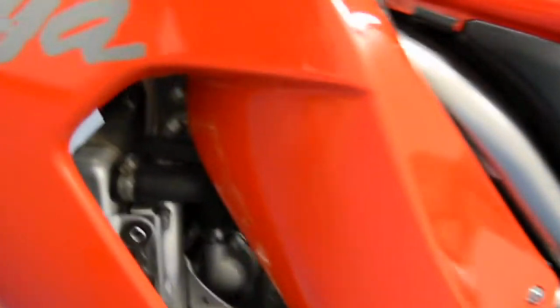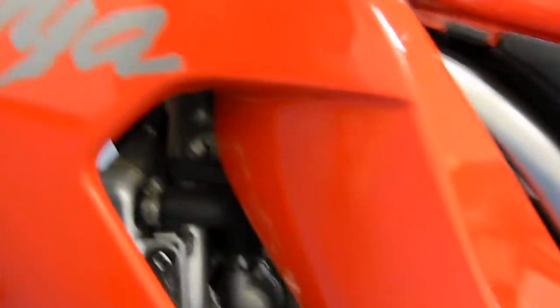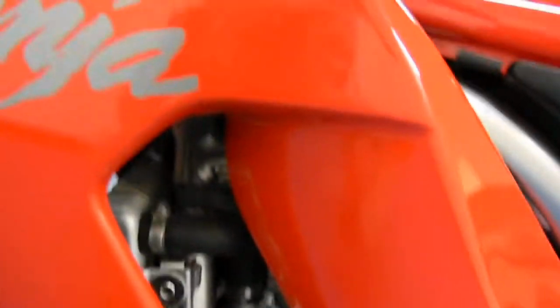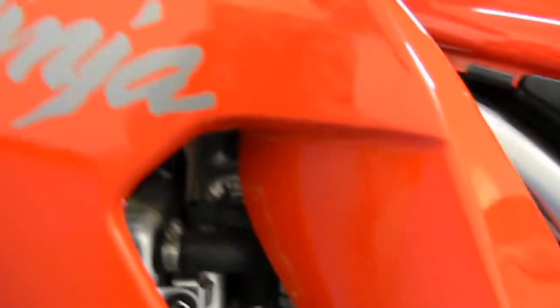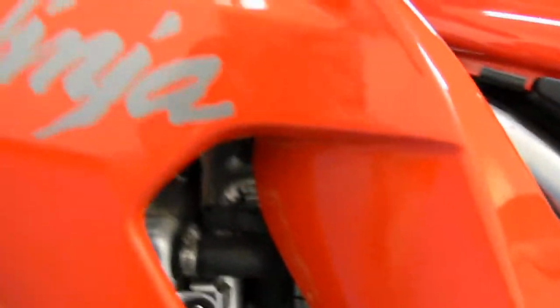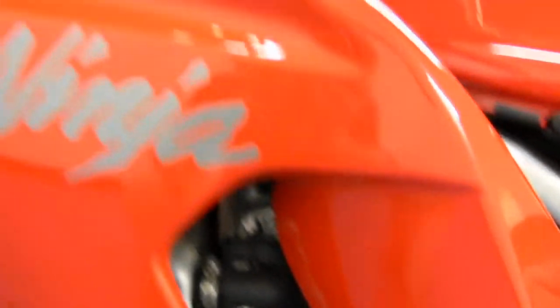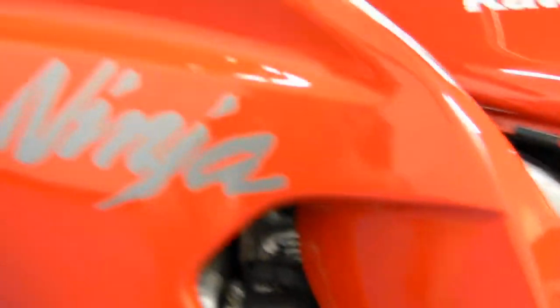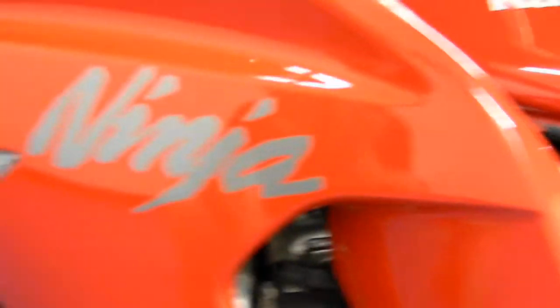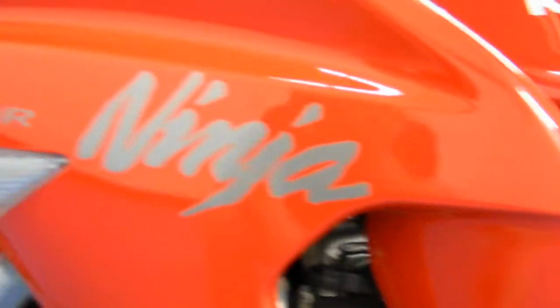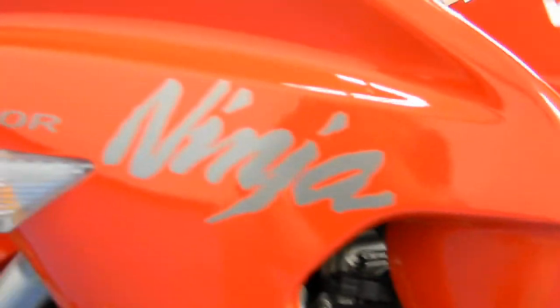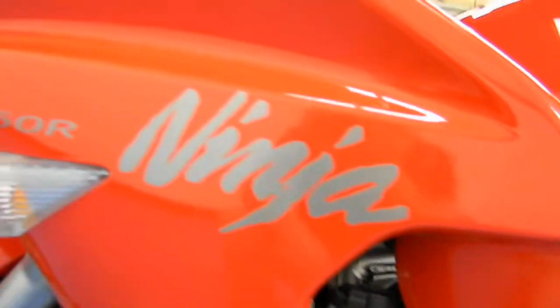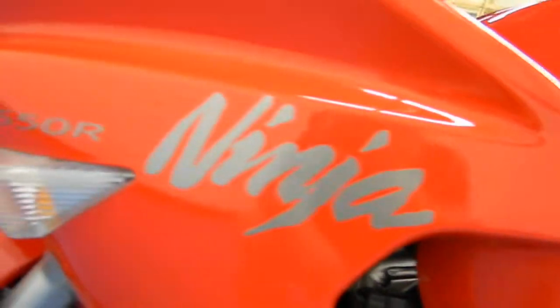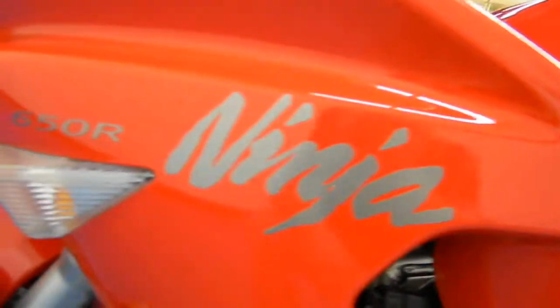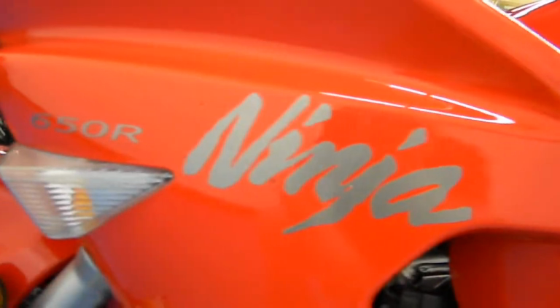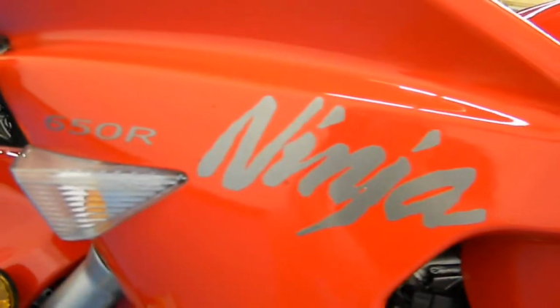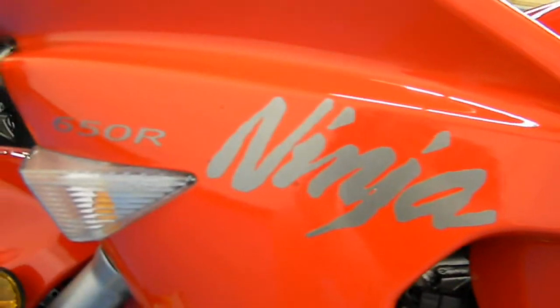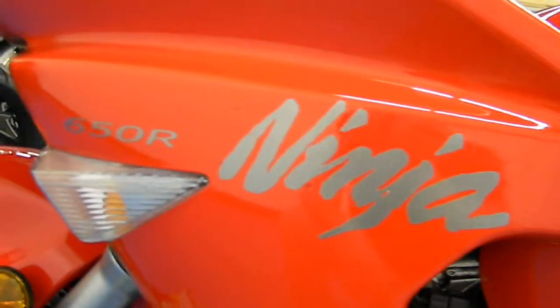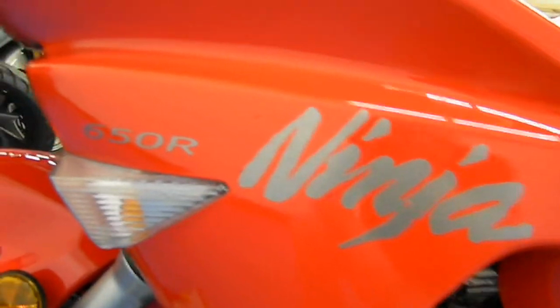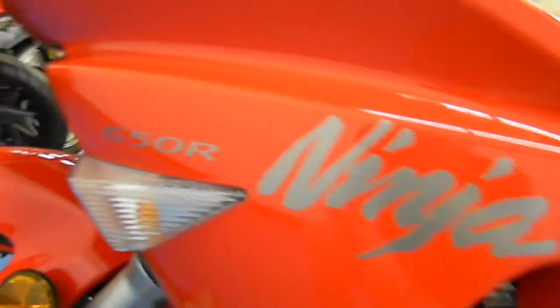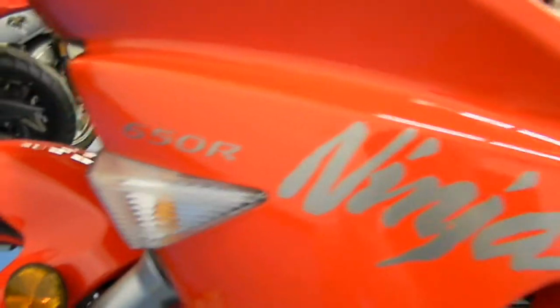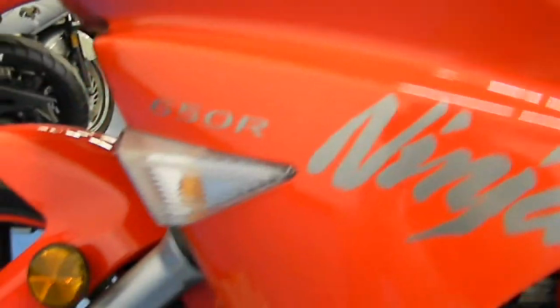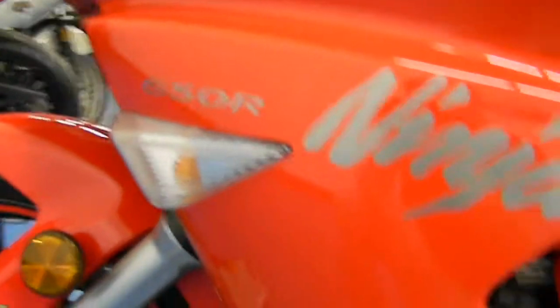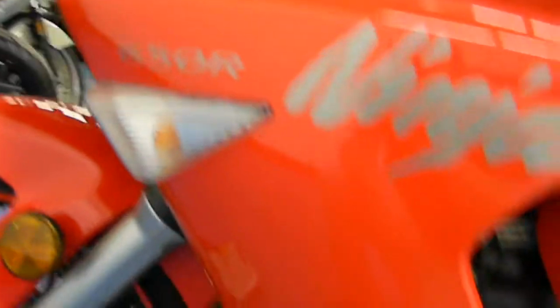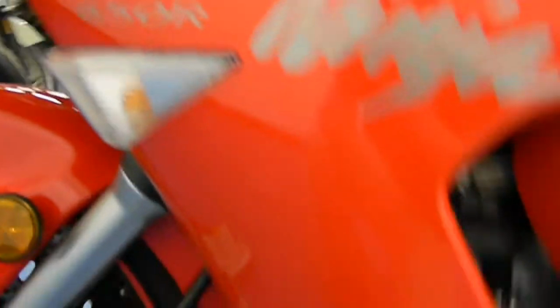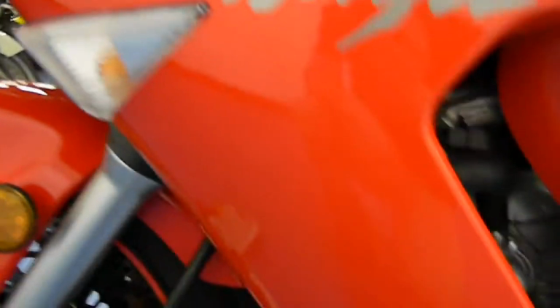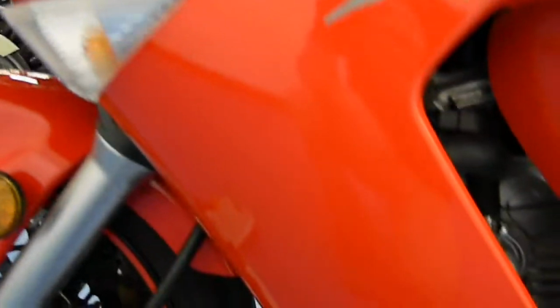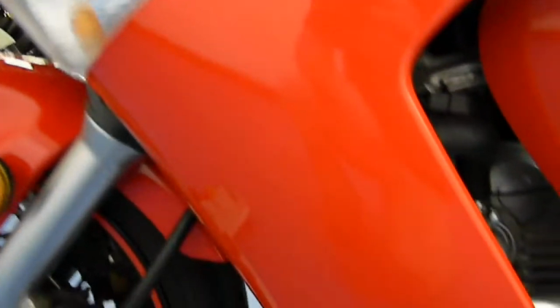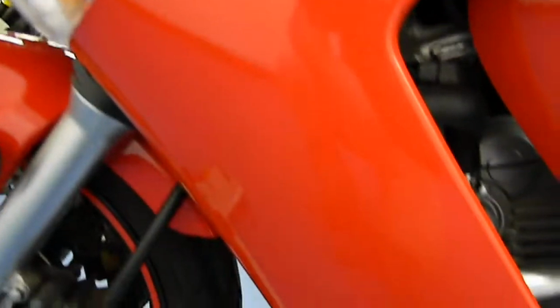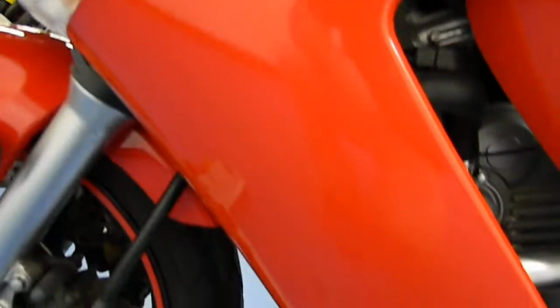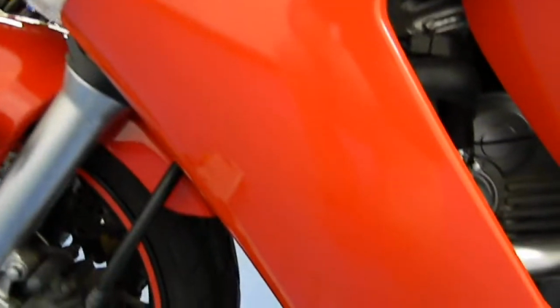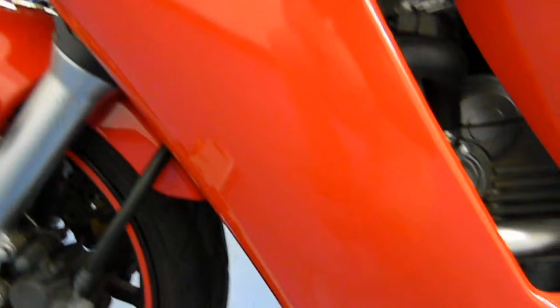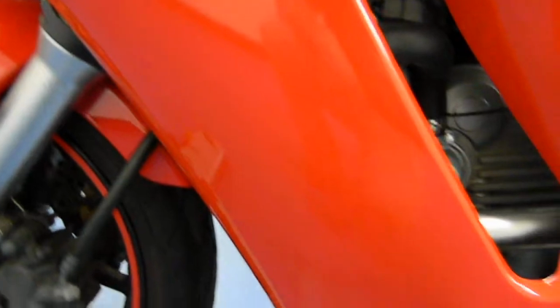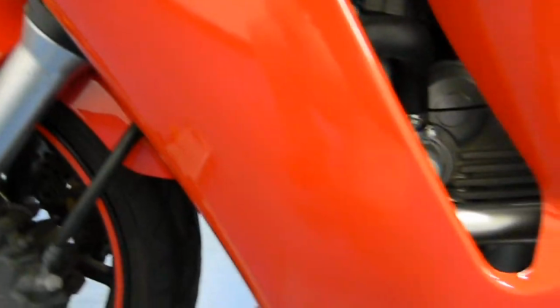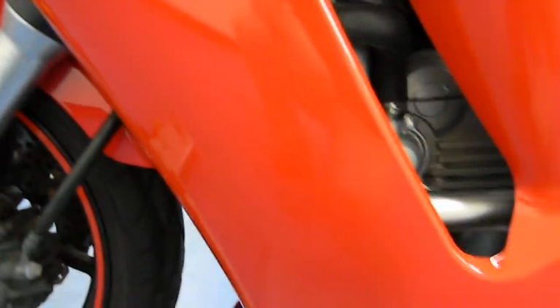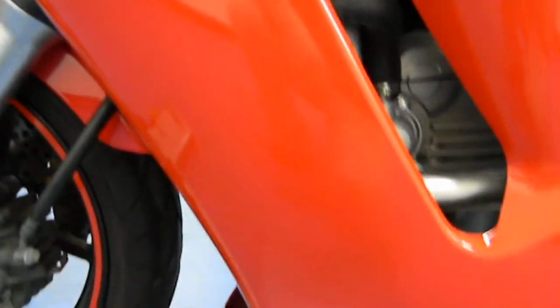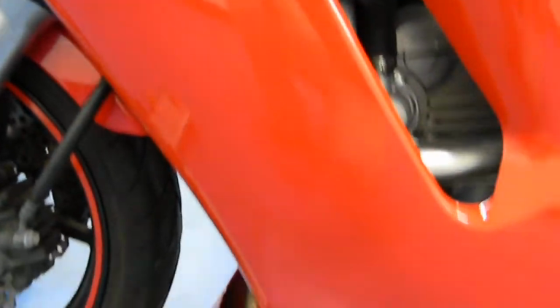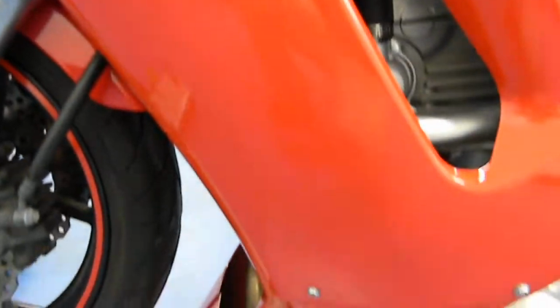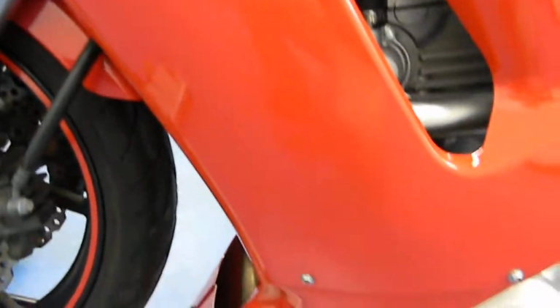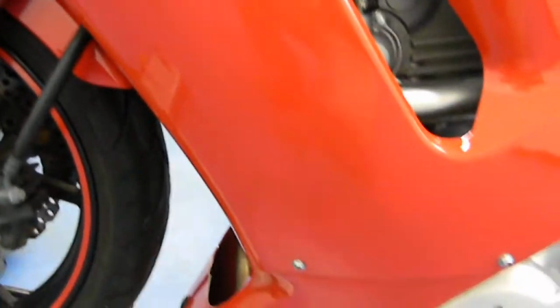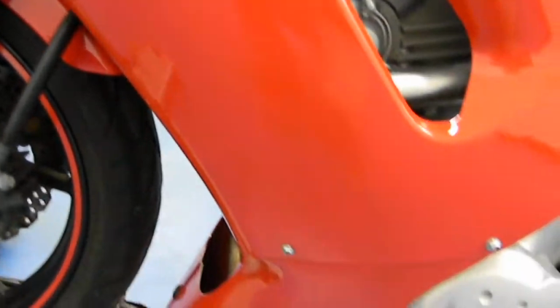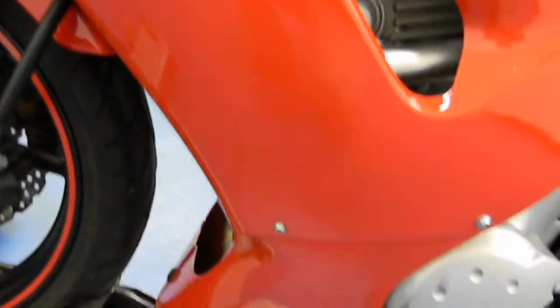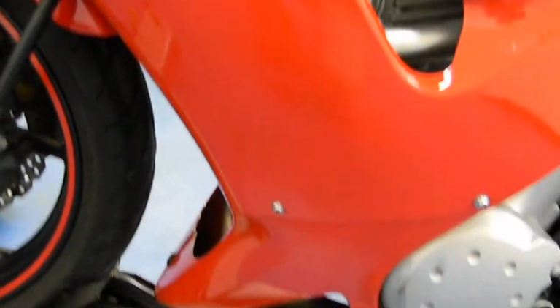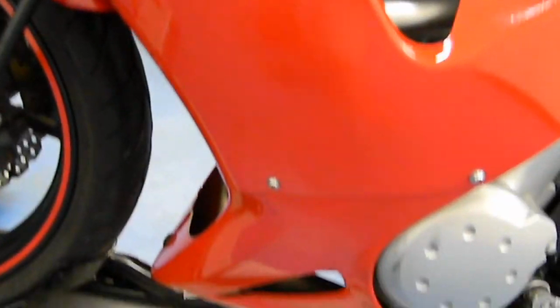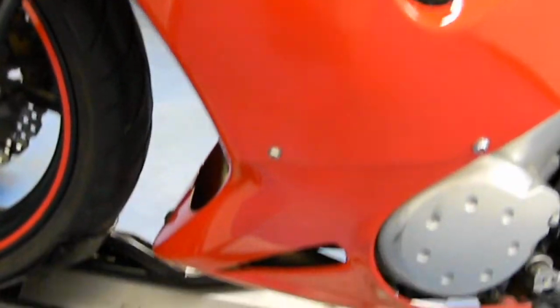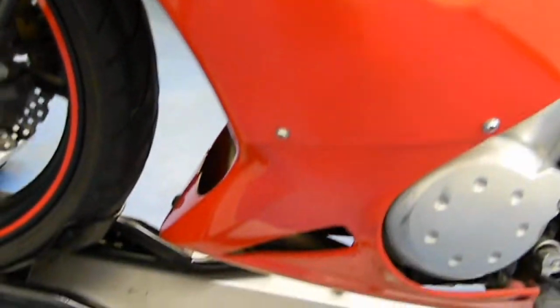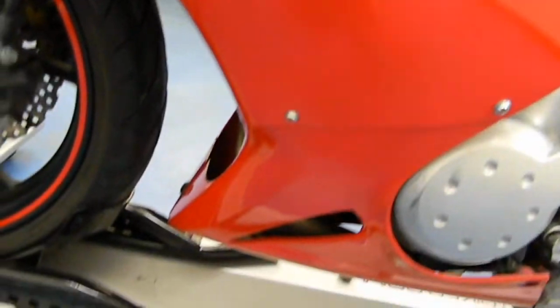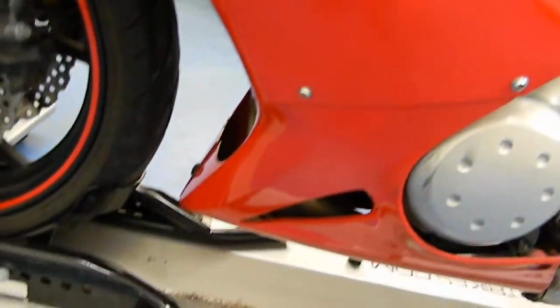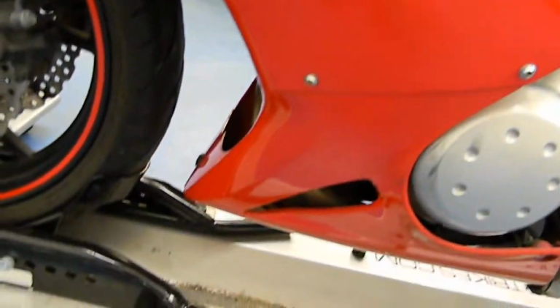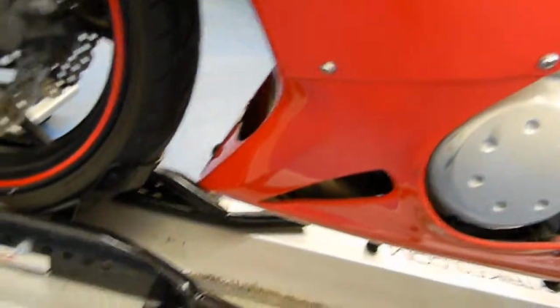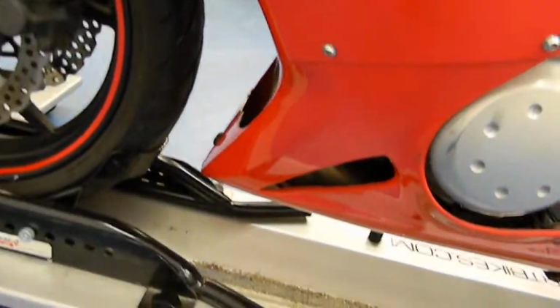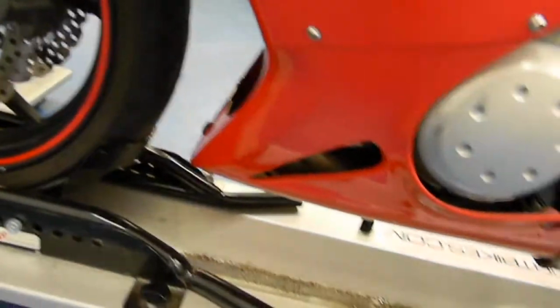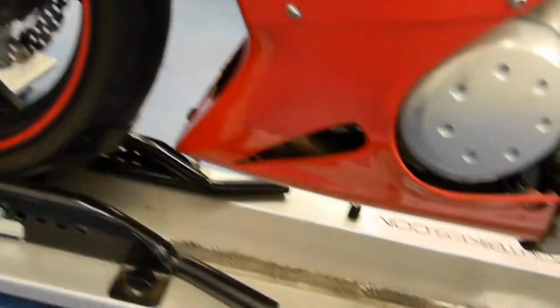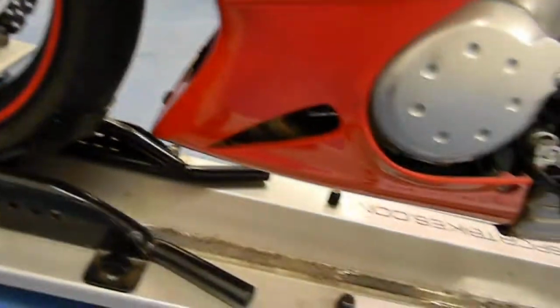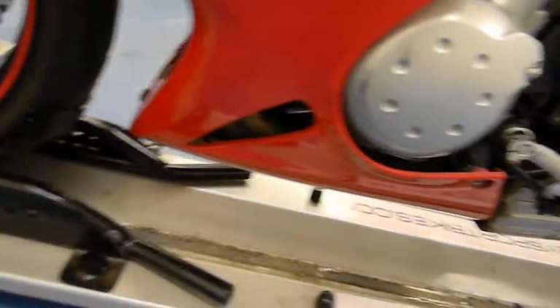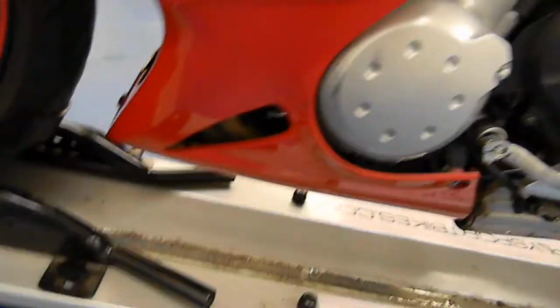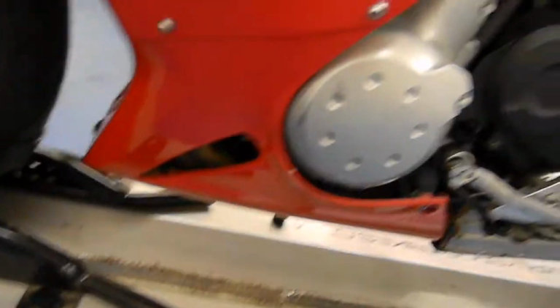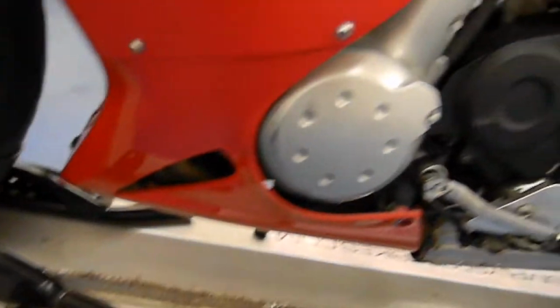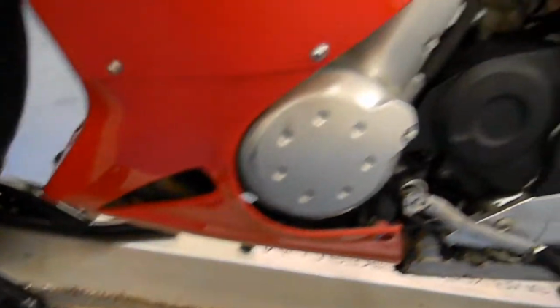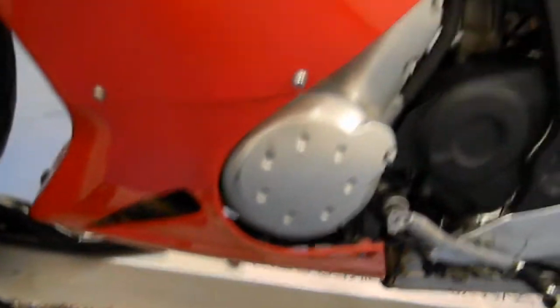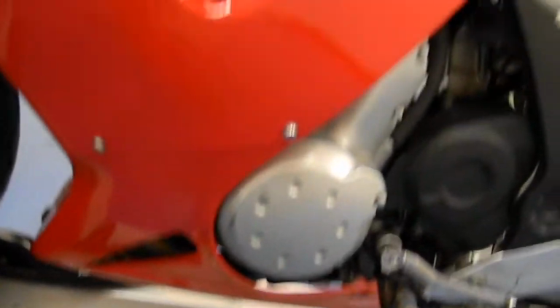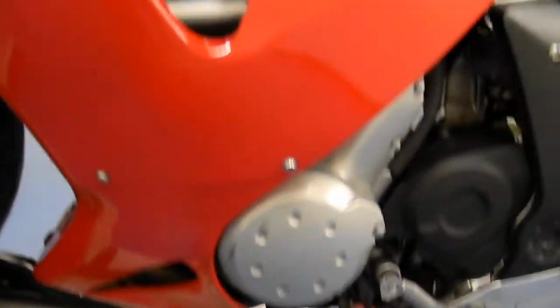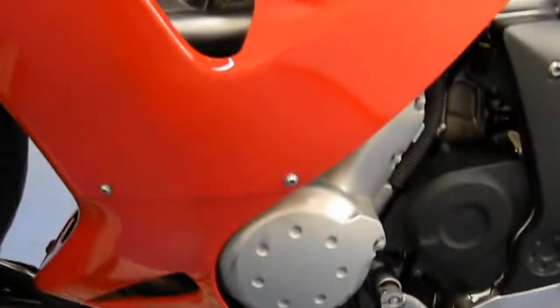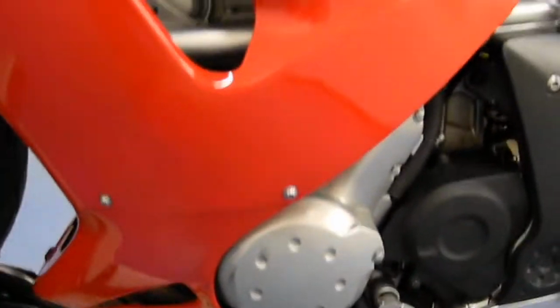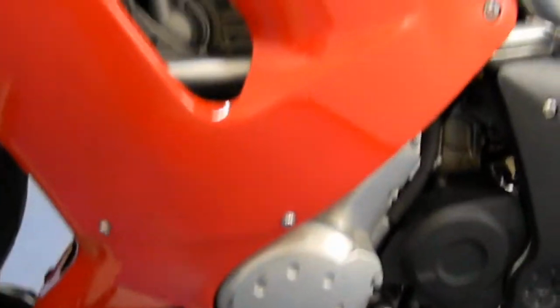Take a look down the left fairing. The left fairing is in good condition — no major scratches or marks on that.